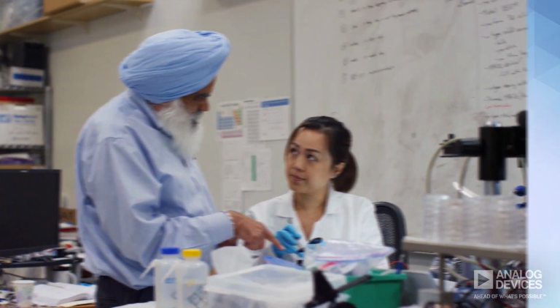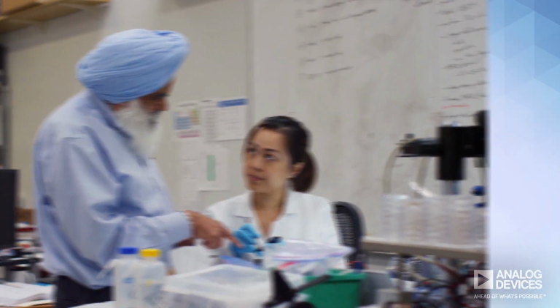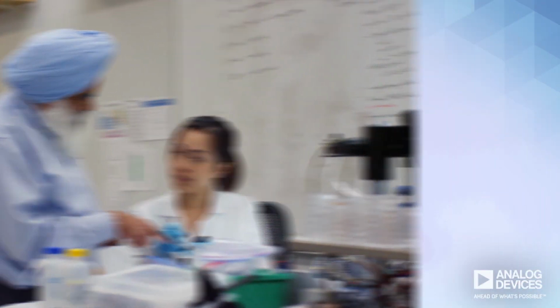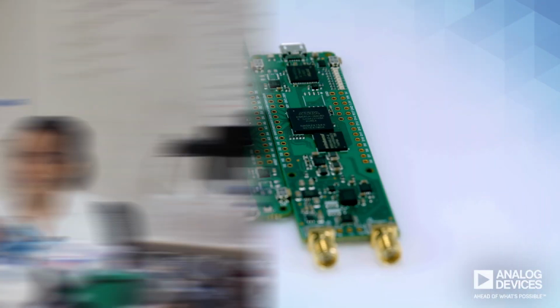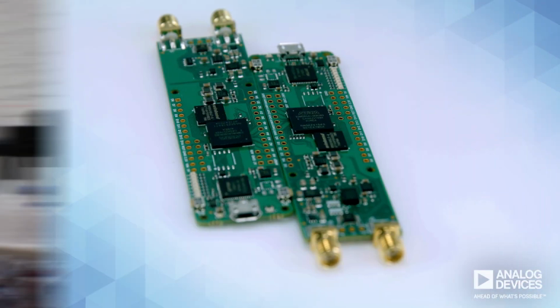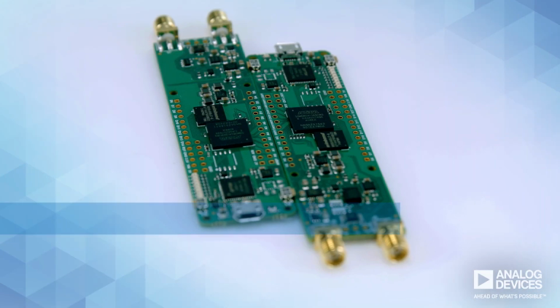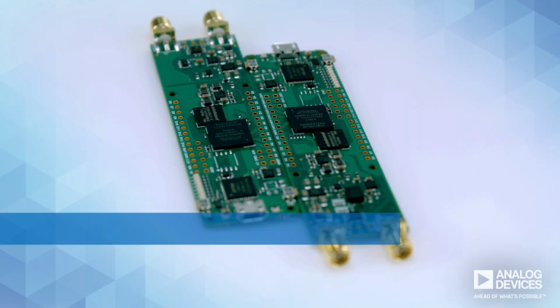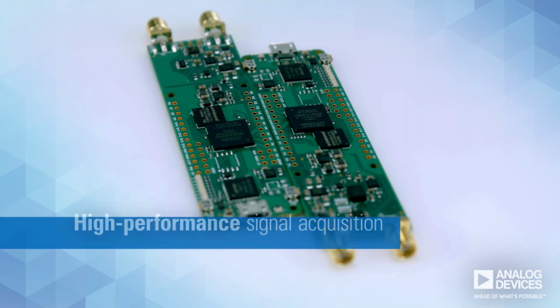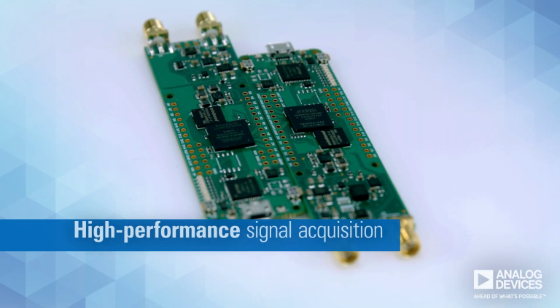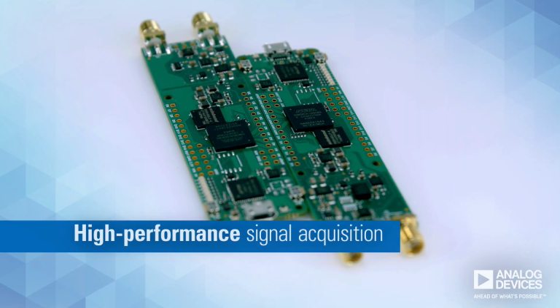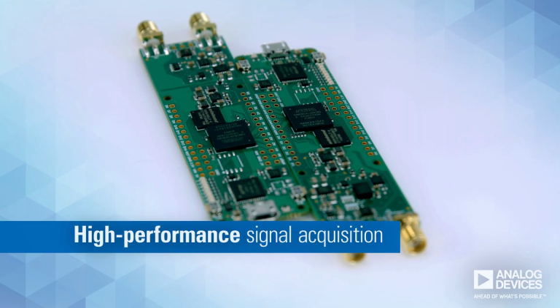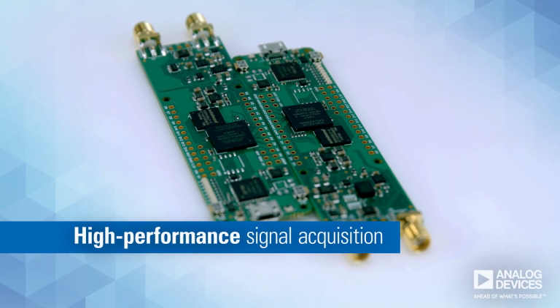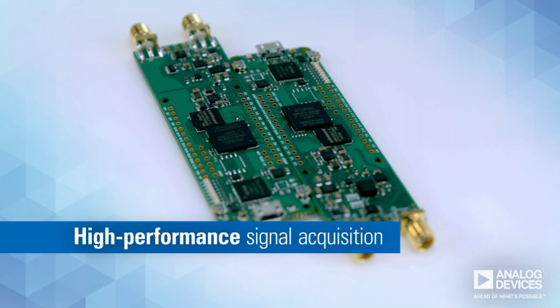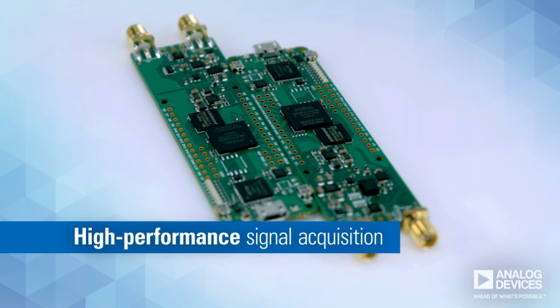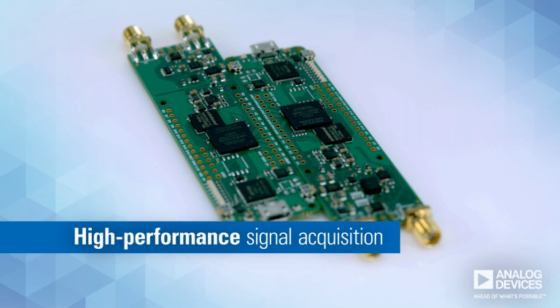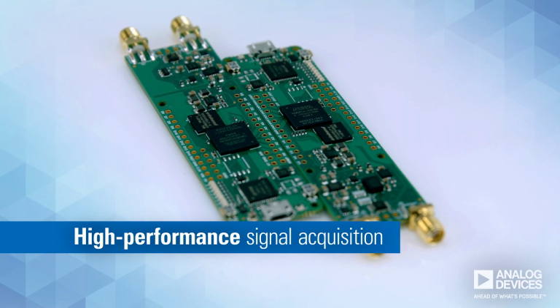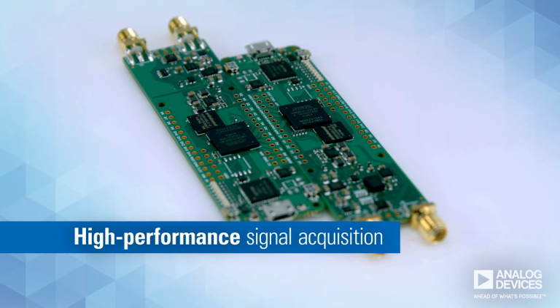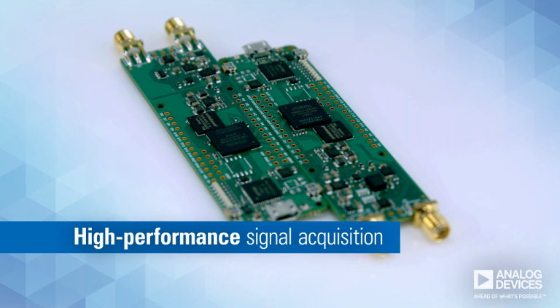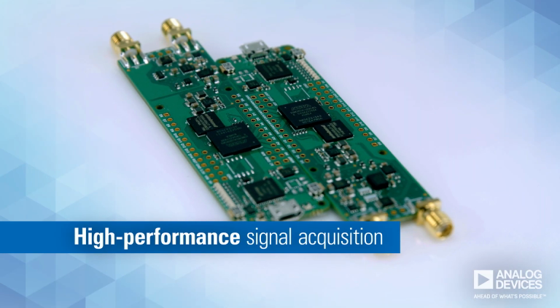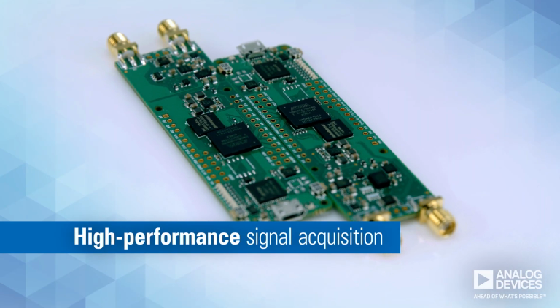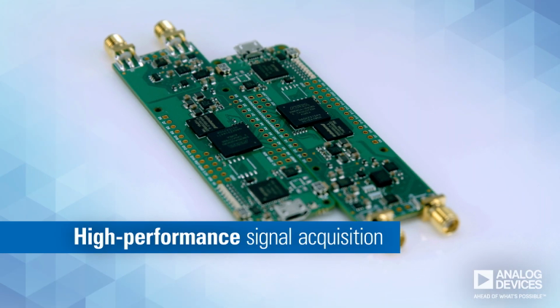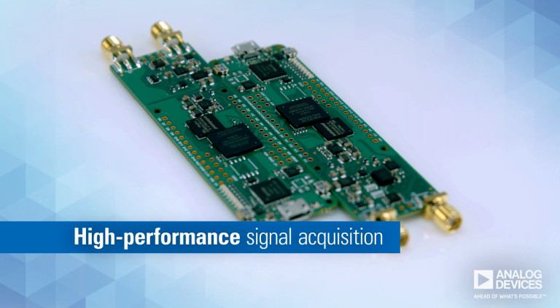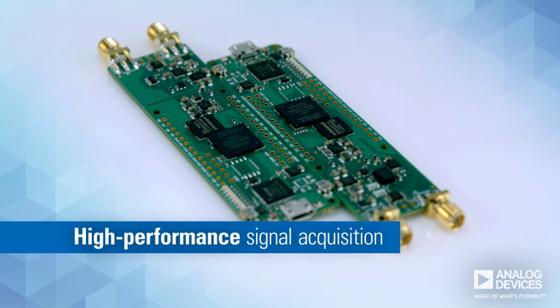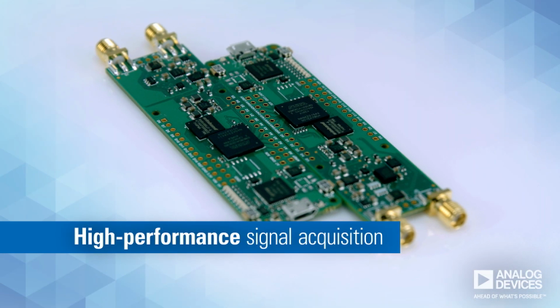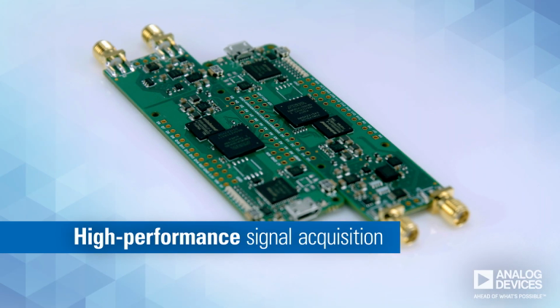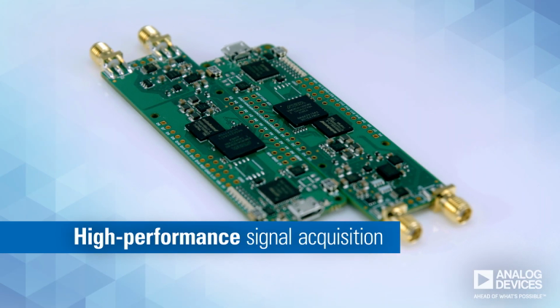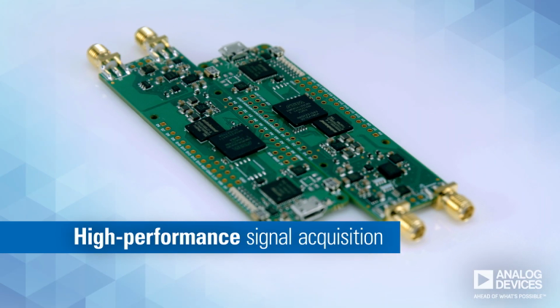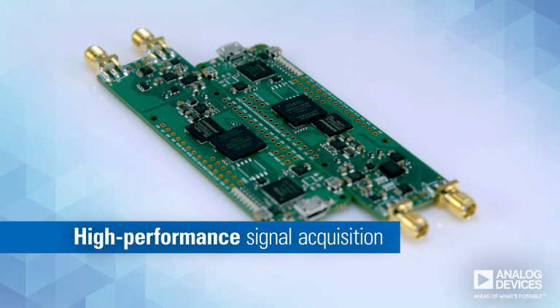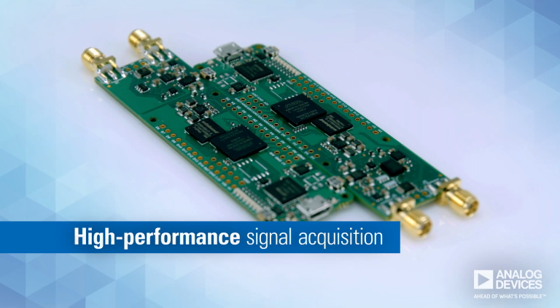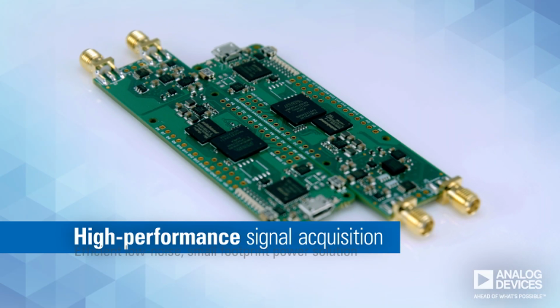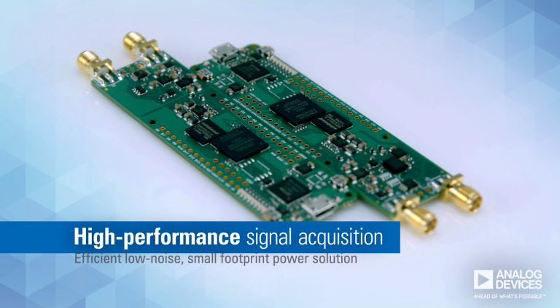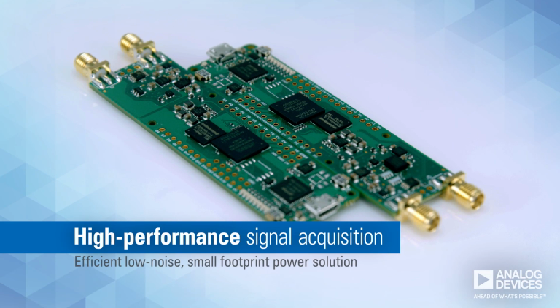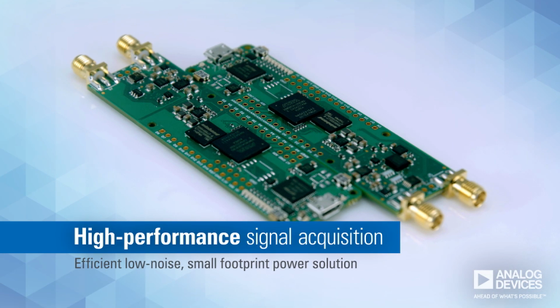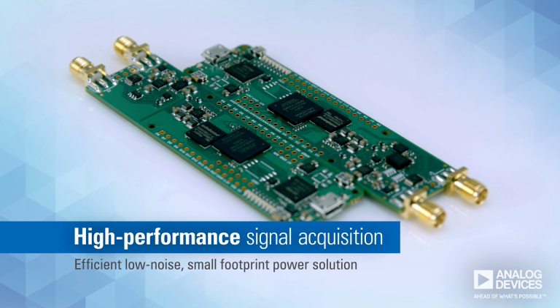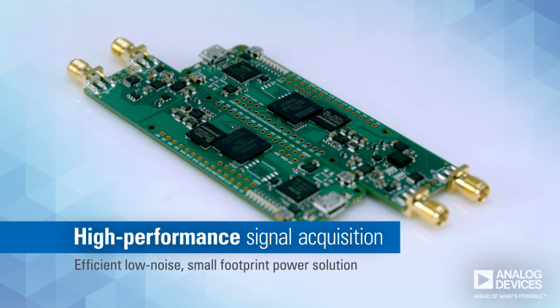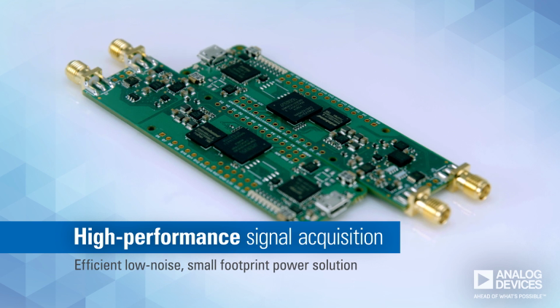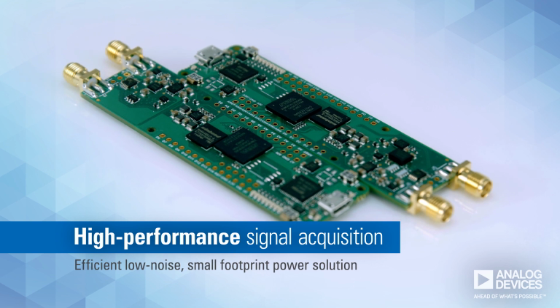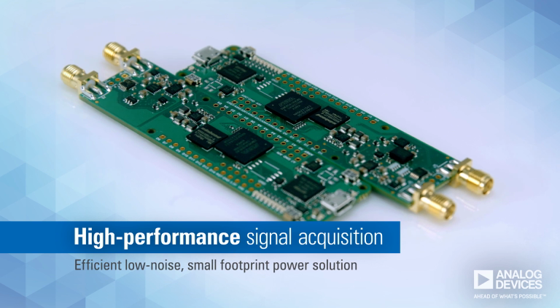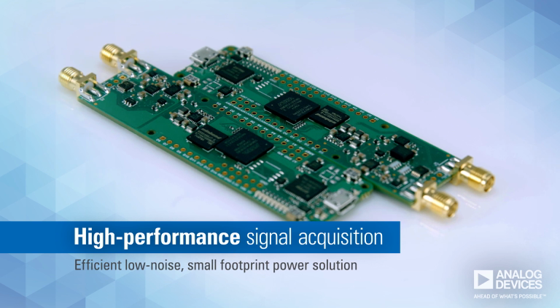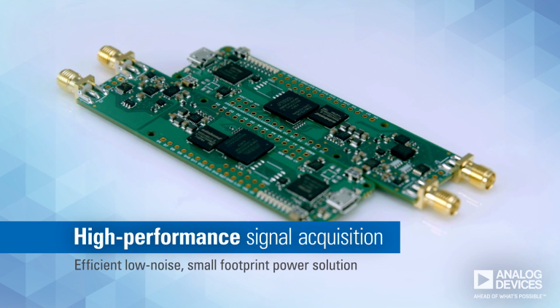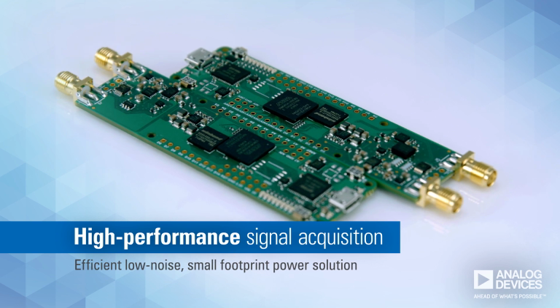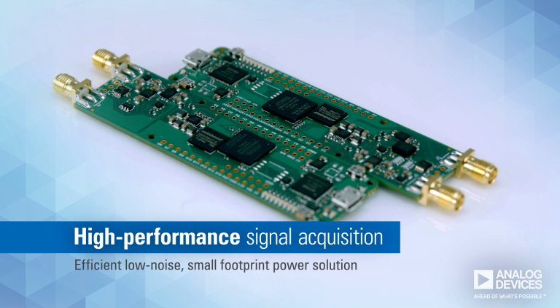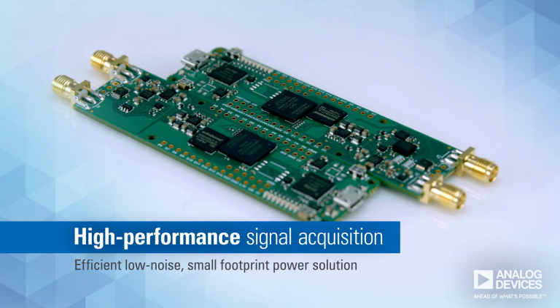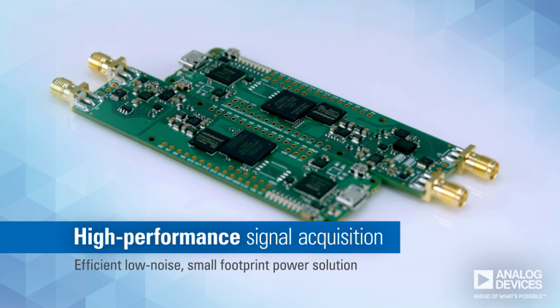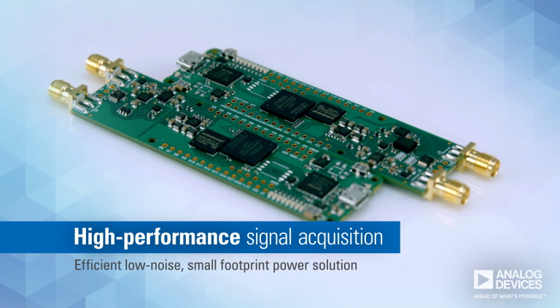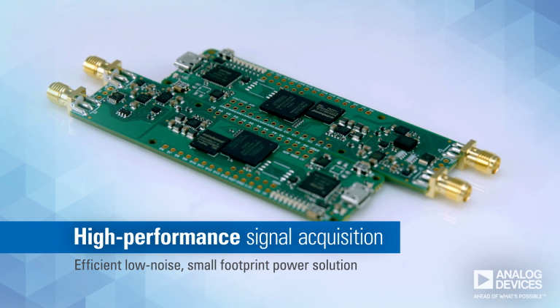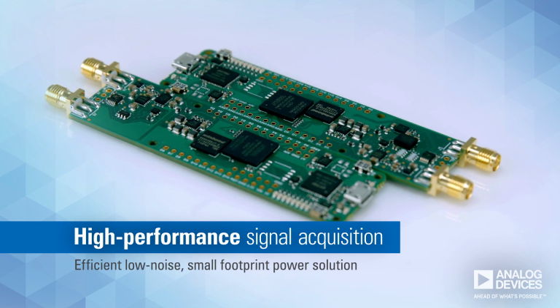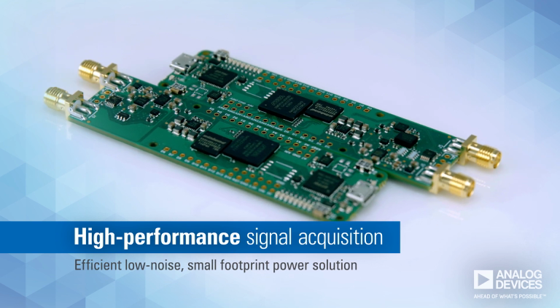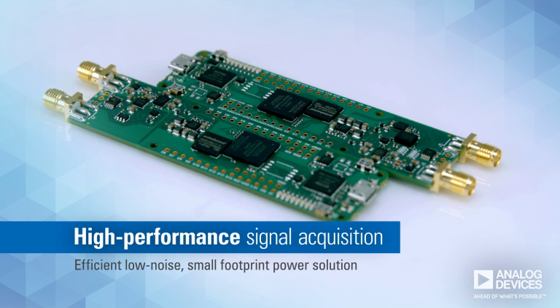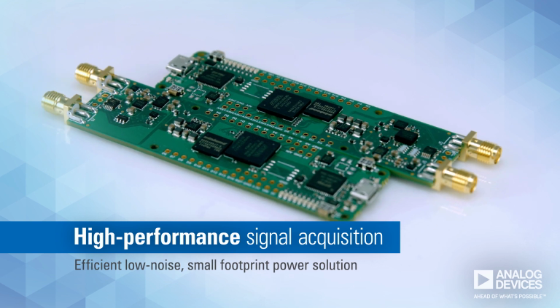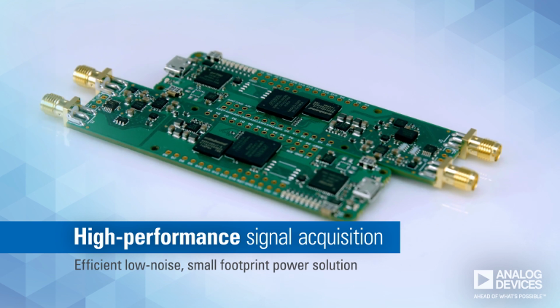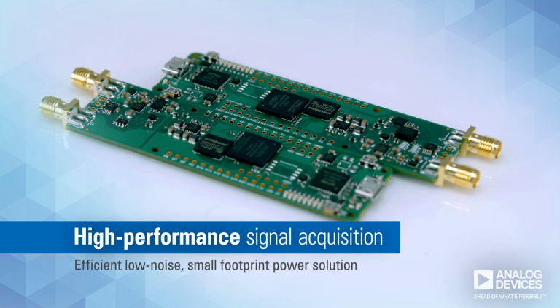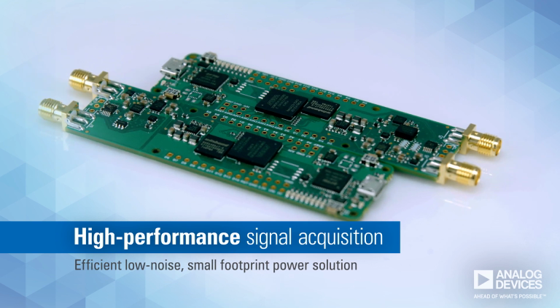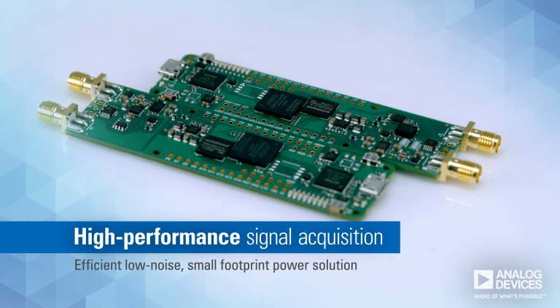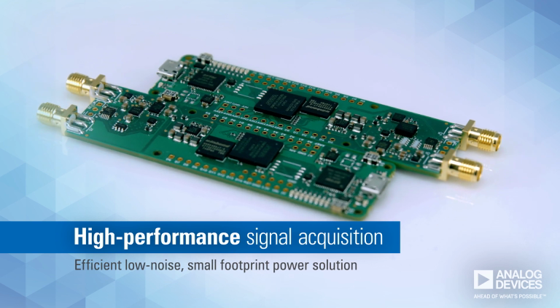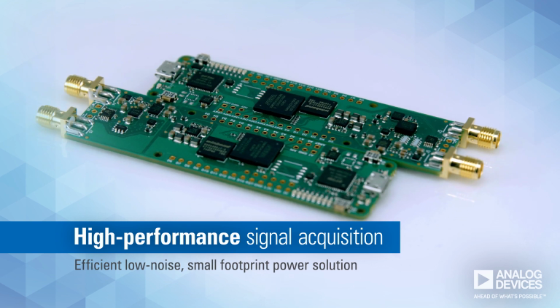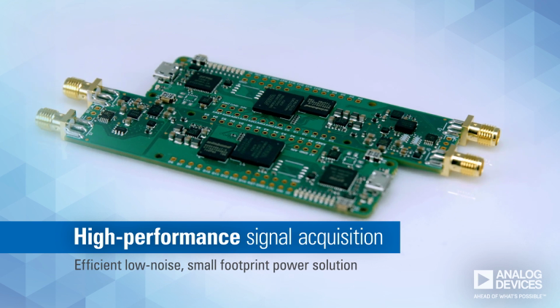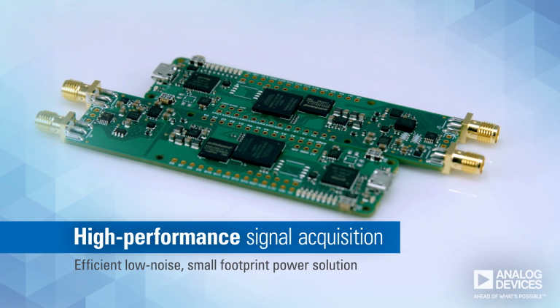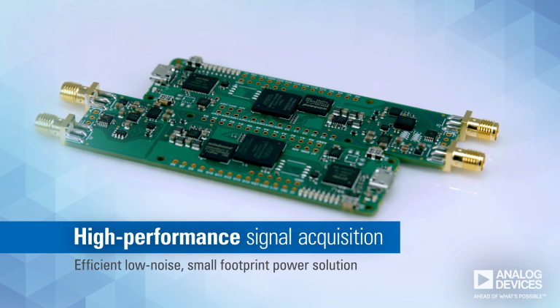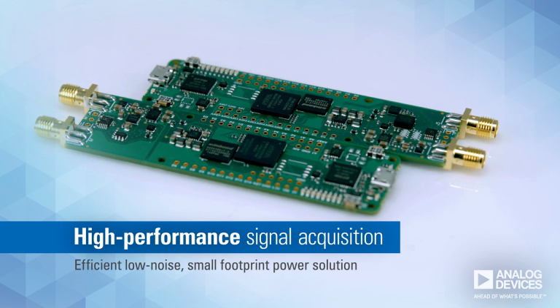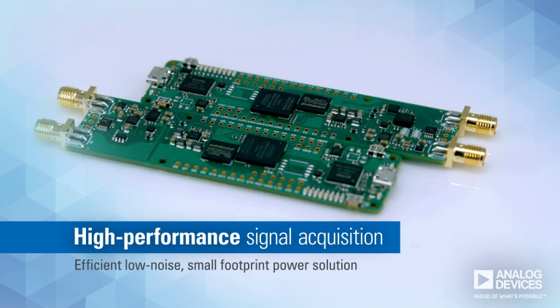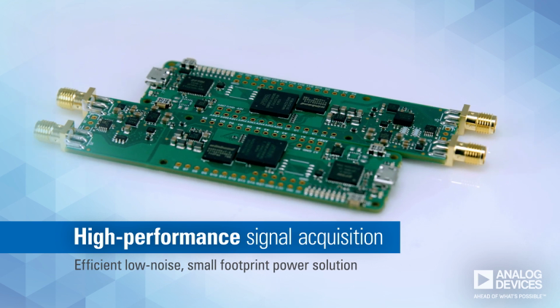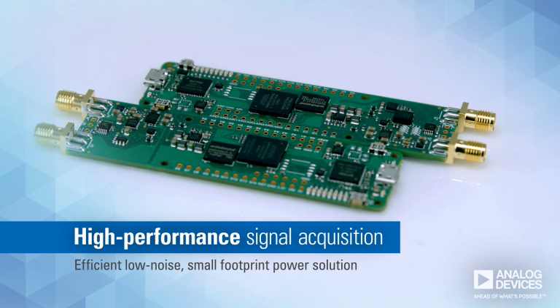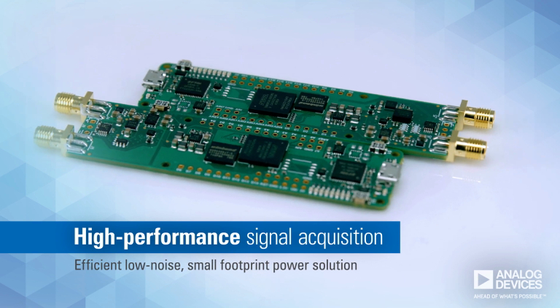these boards offer high-performance signal acquisition and are supported by an efficient, low-noise, small footprint power solution.